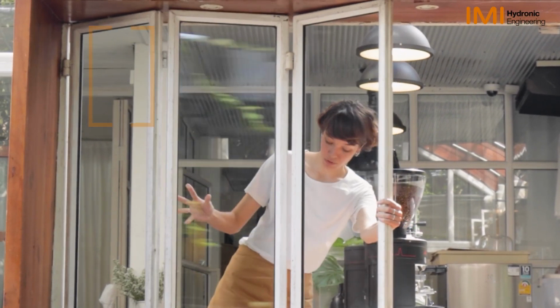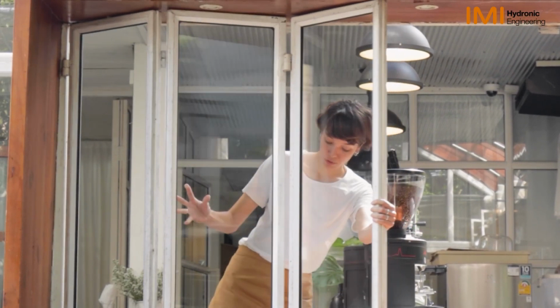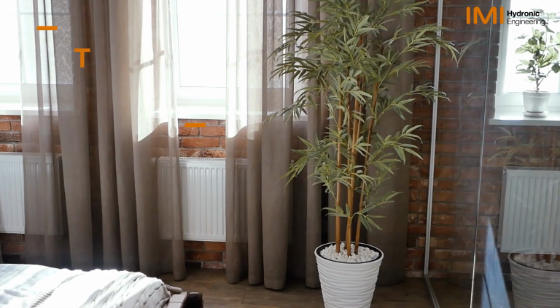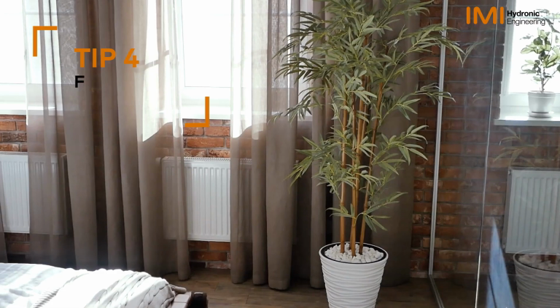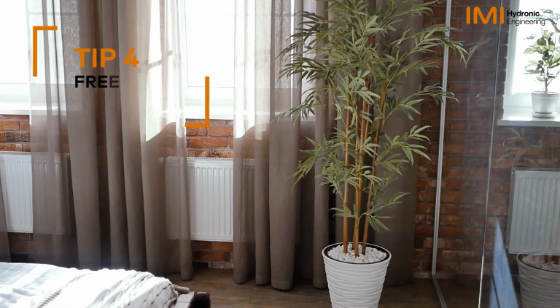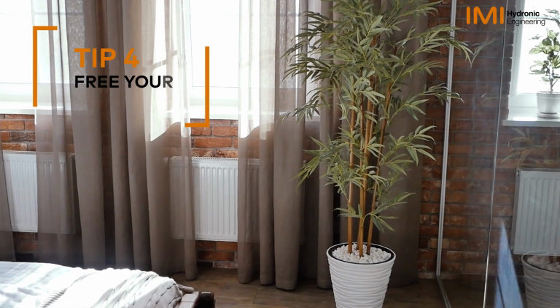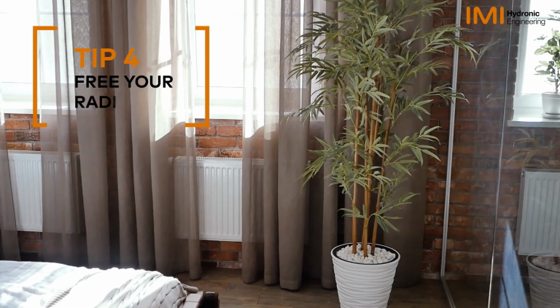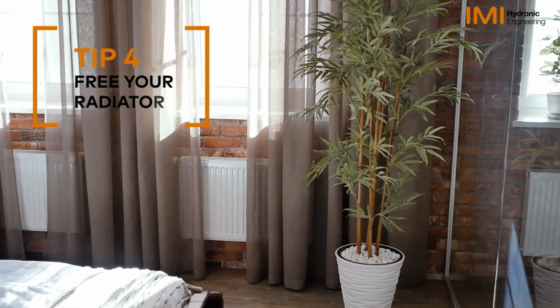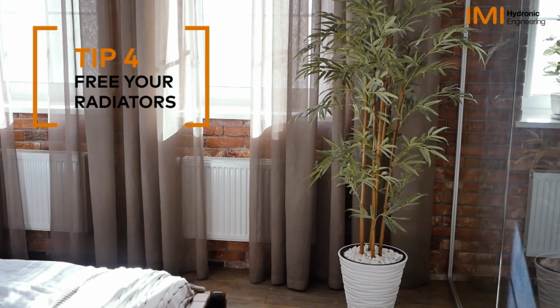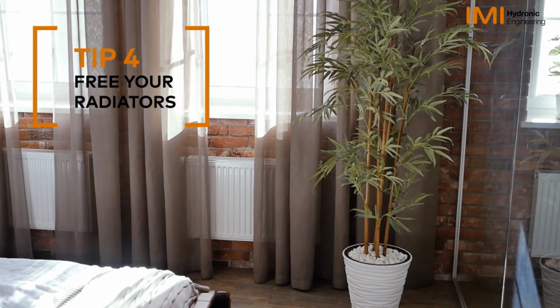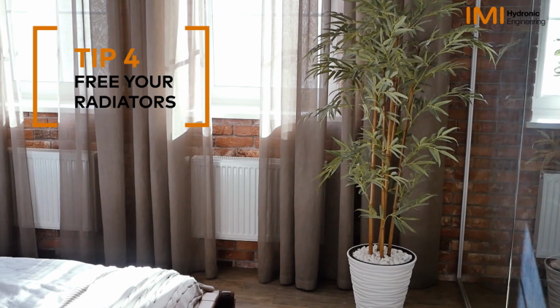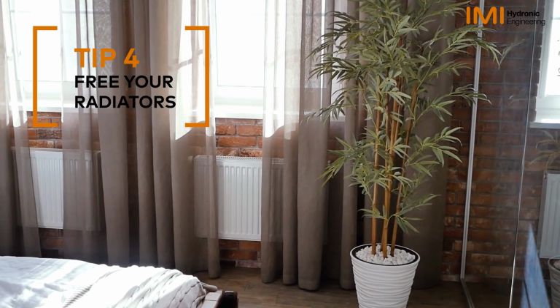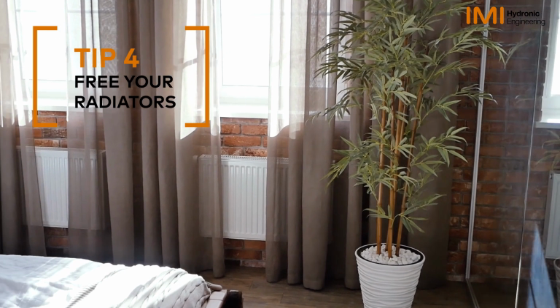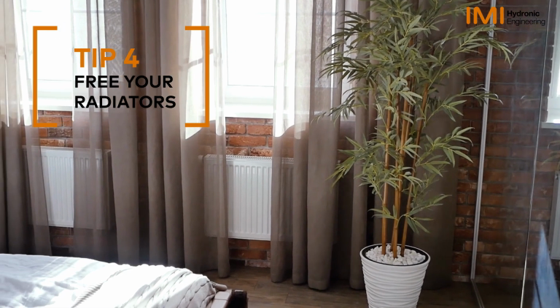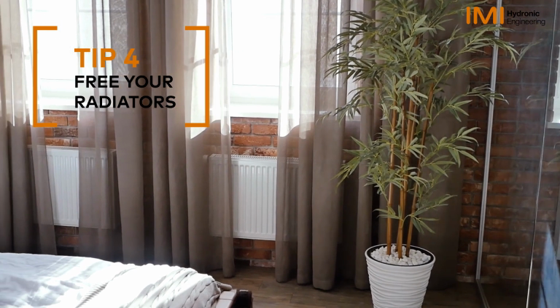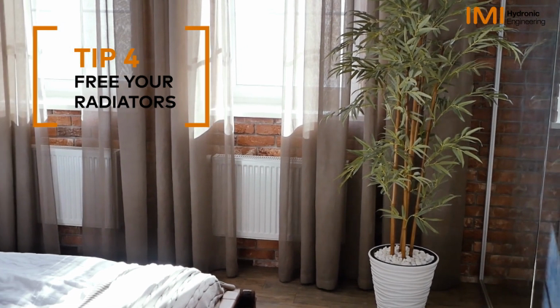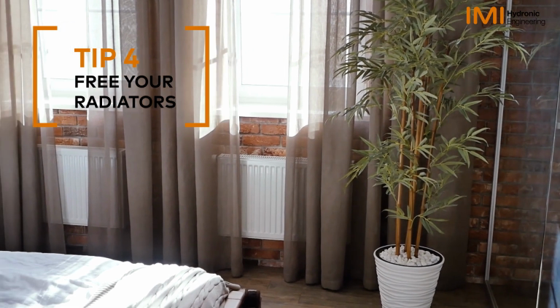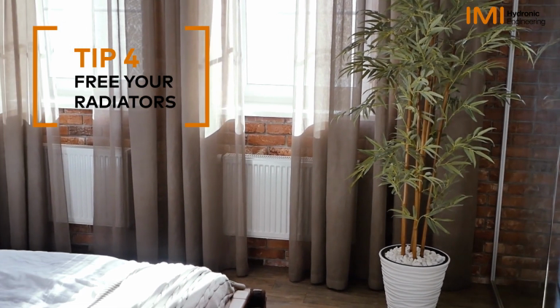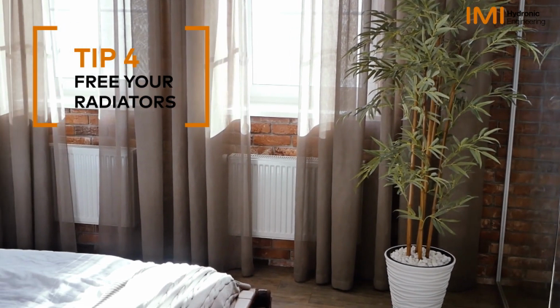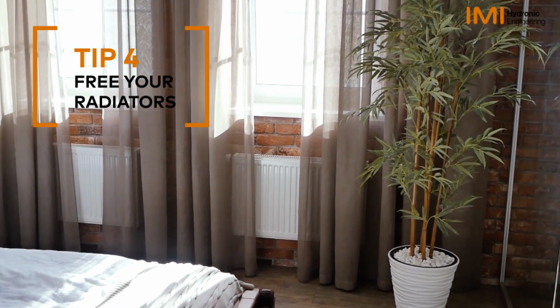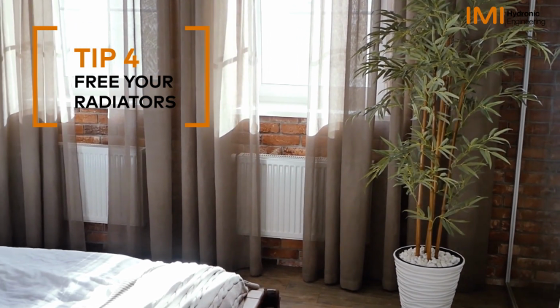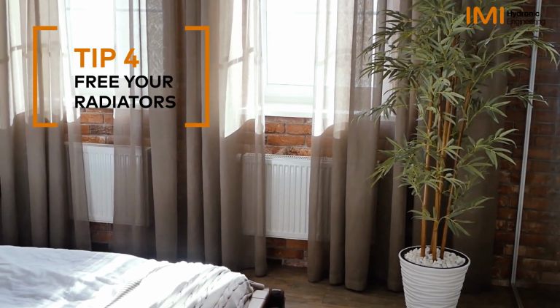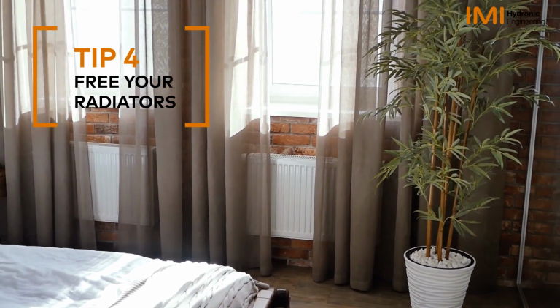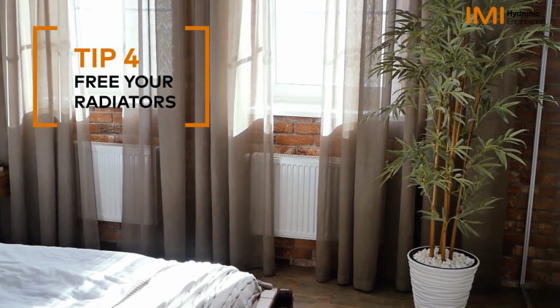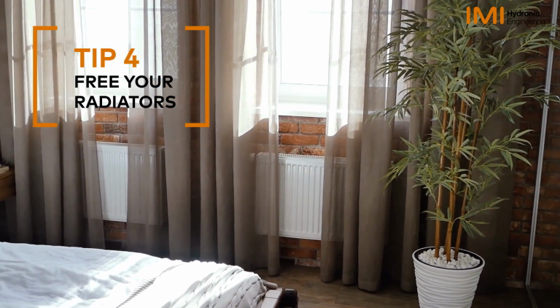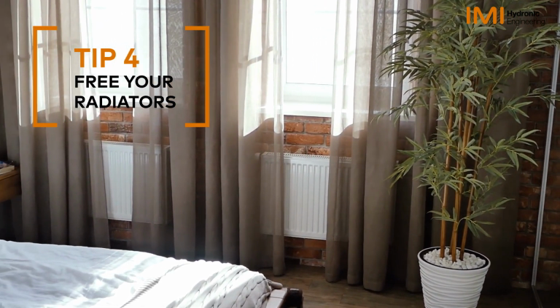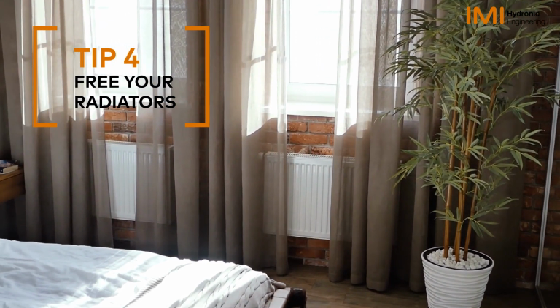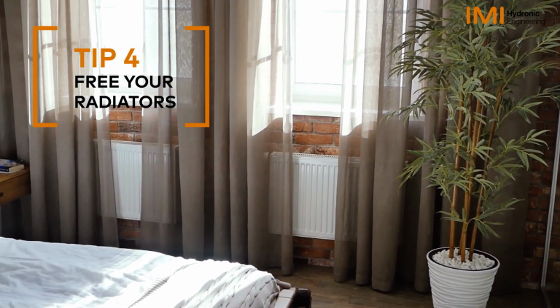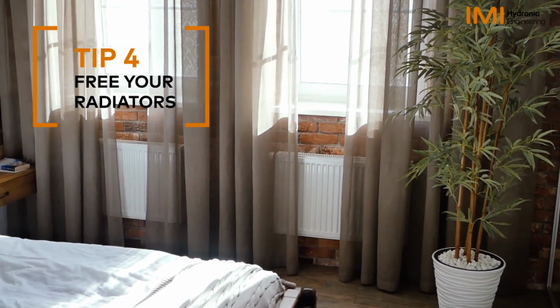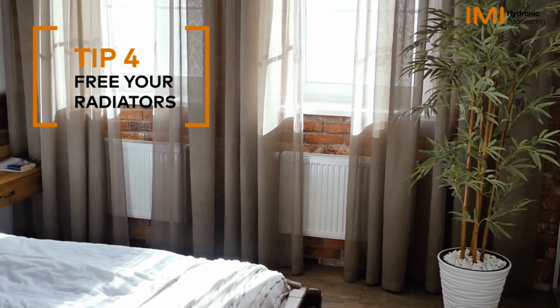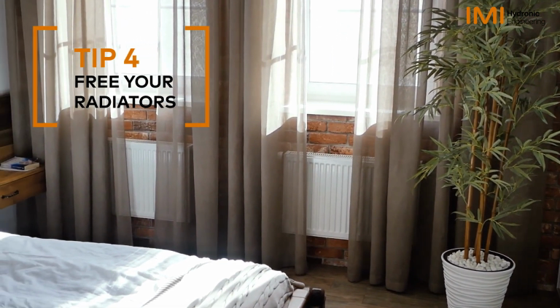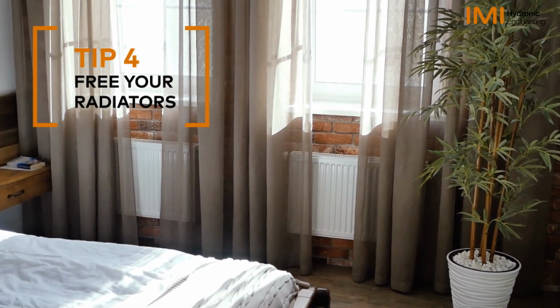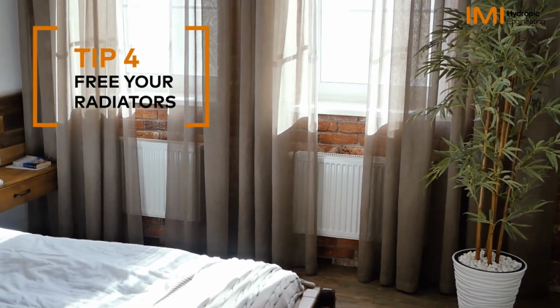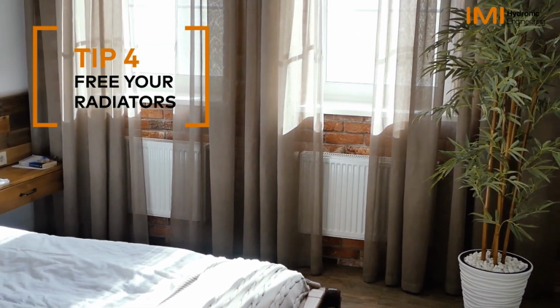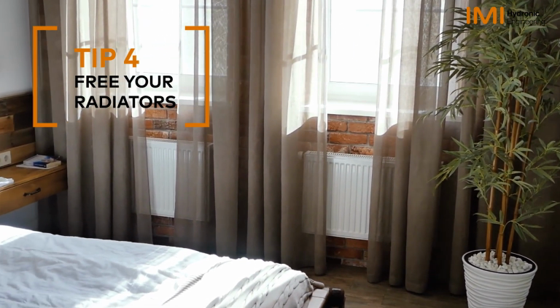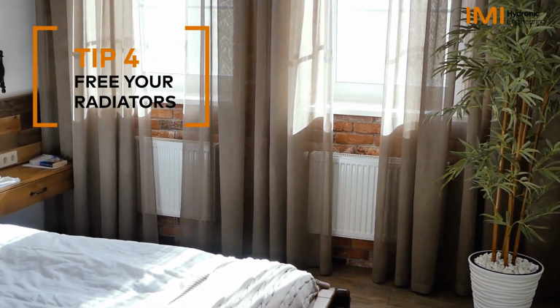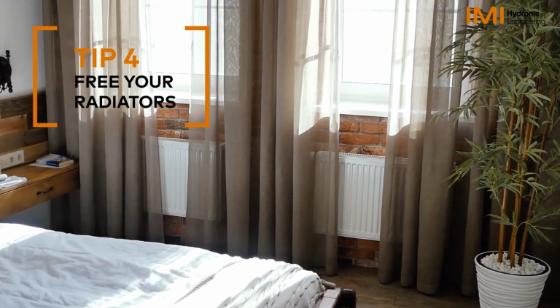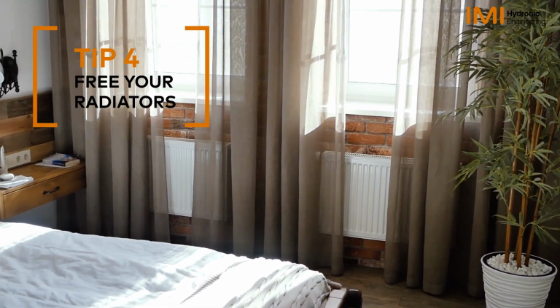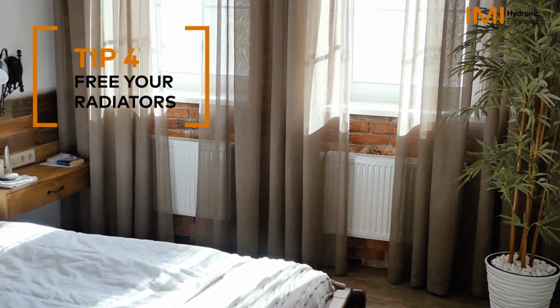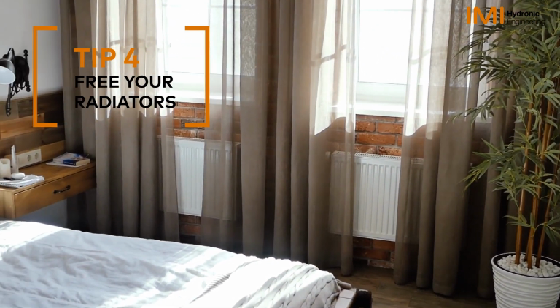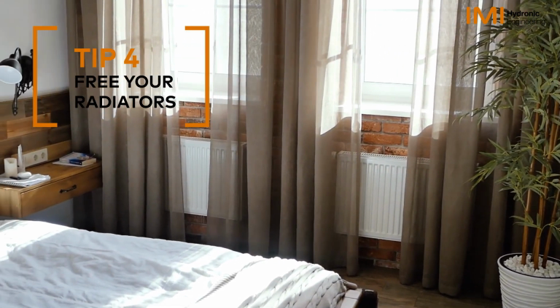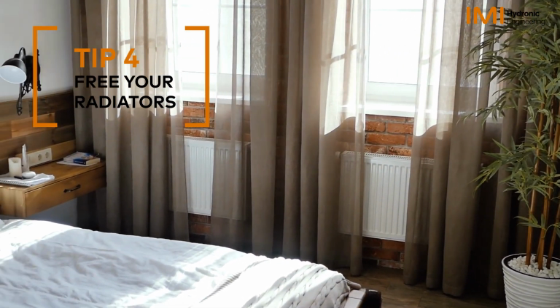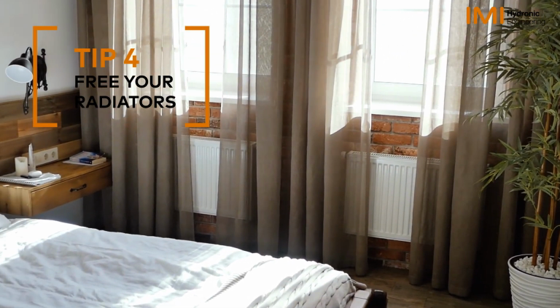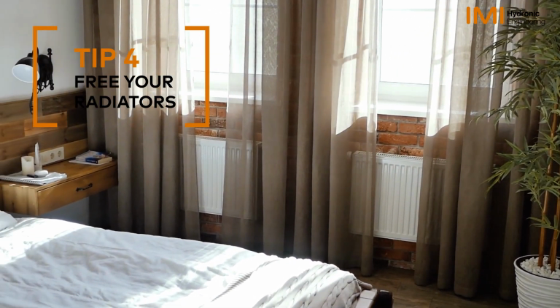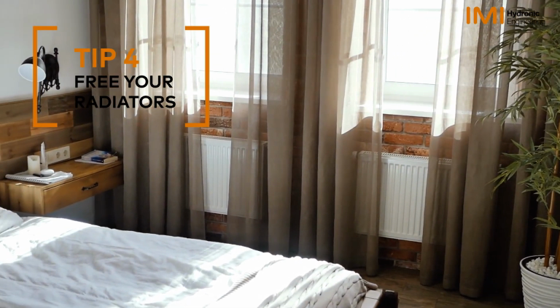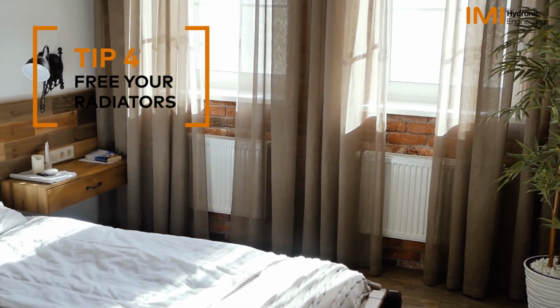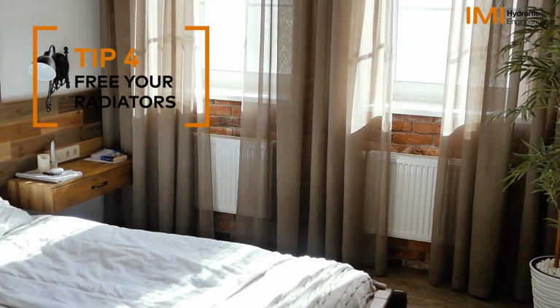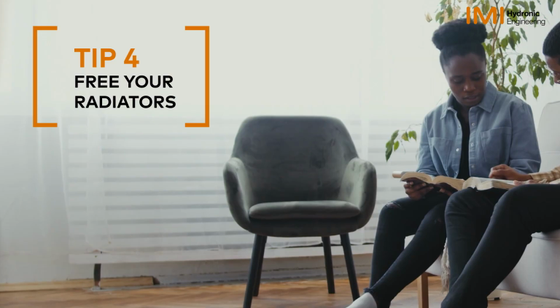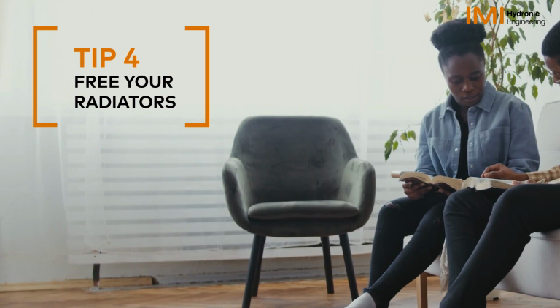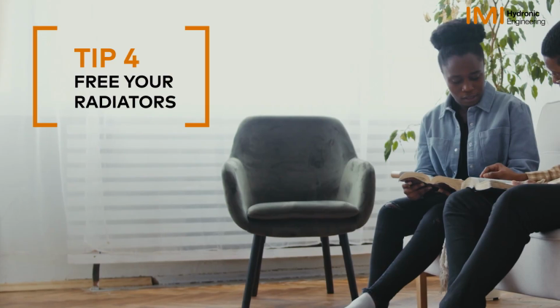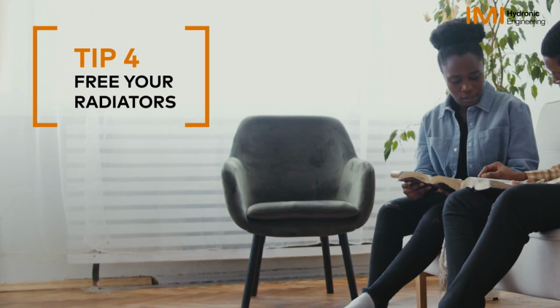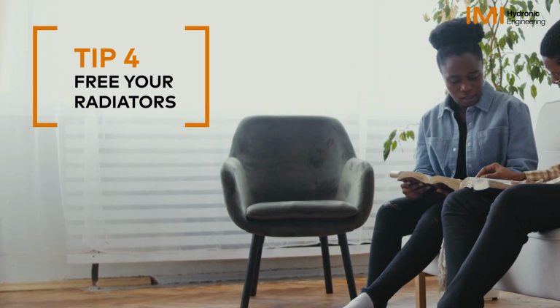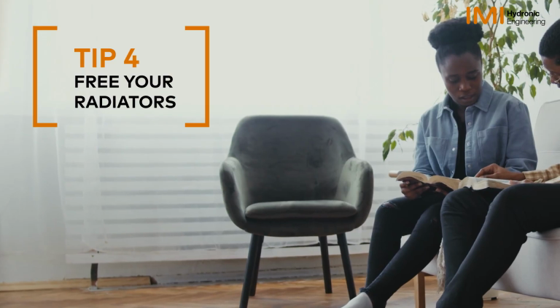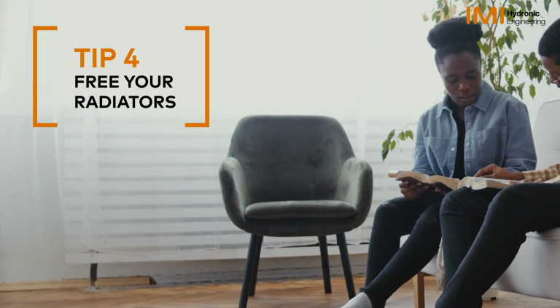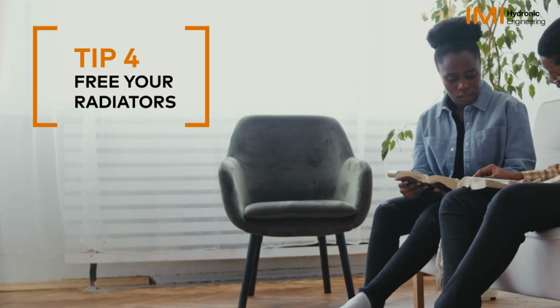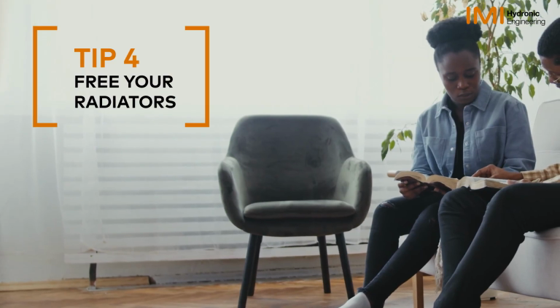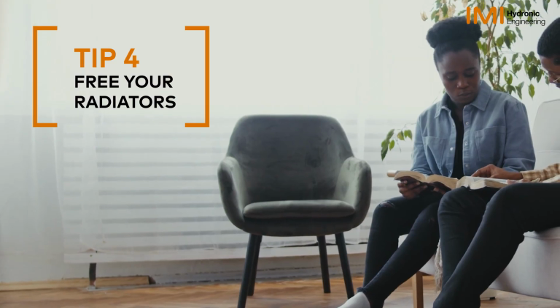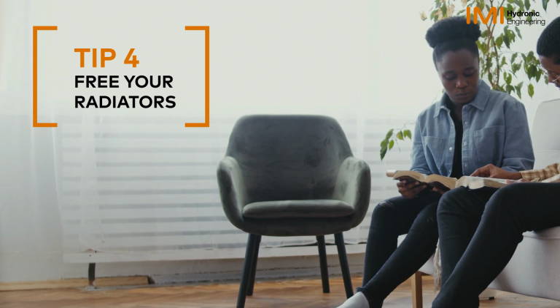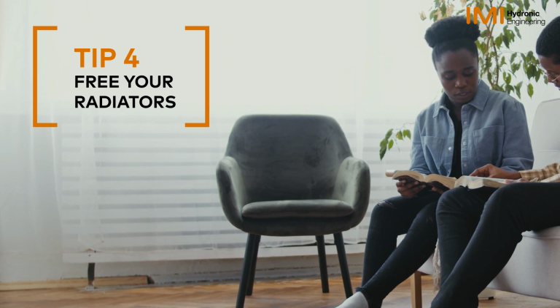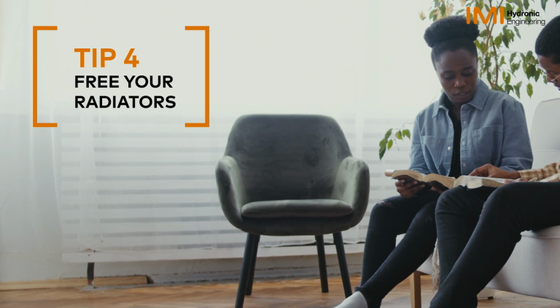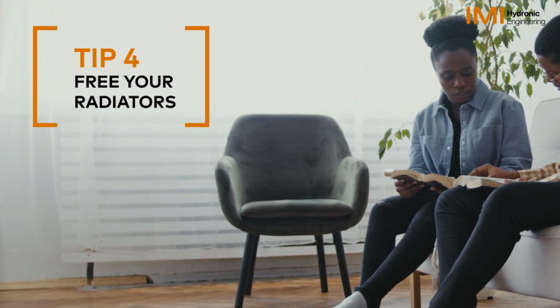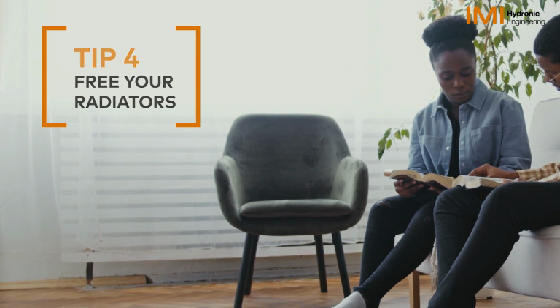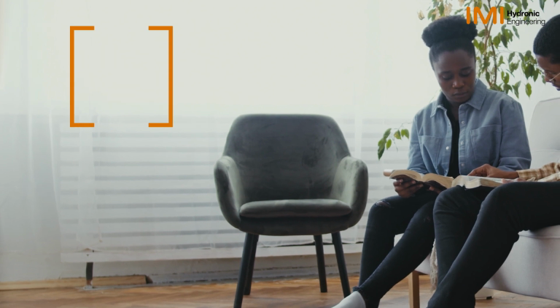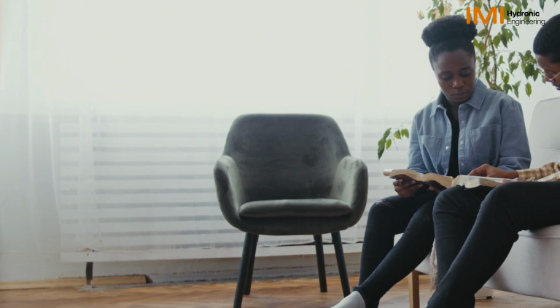Free your radiators. Ensure radiators are free of obstructions to enhance heat dissipation.